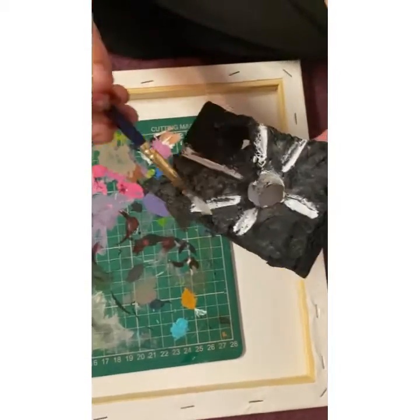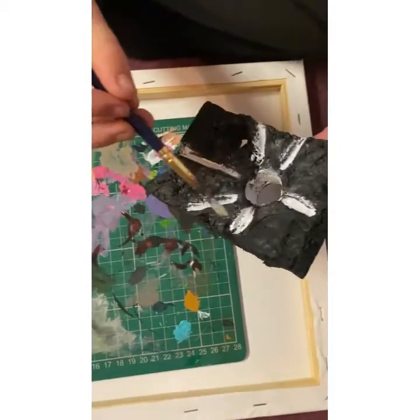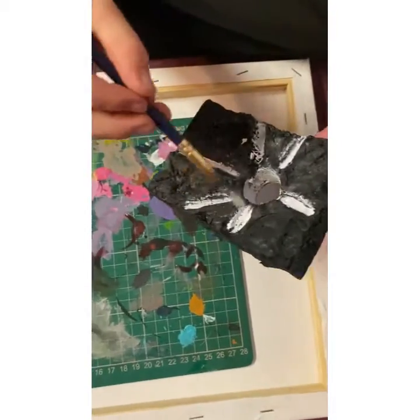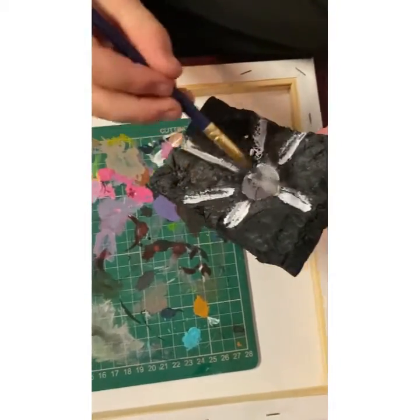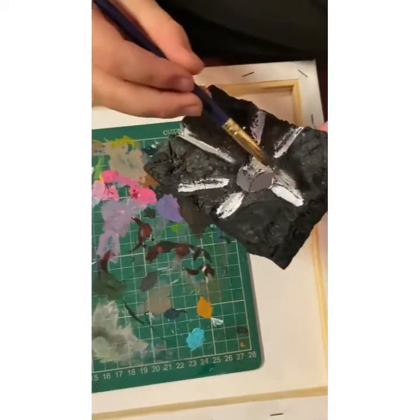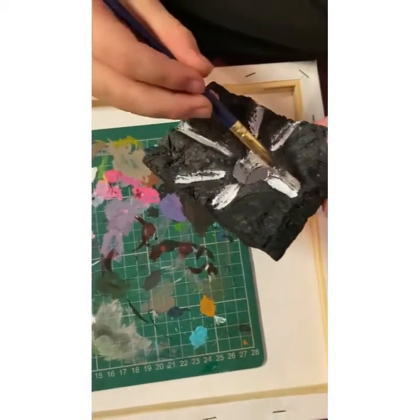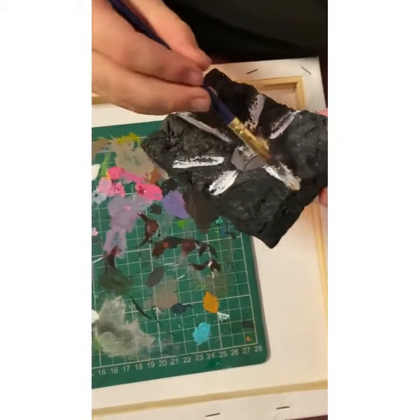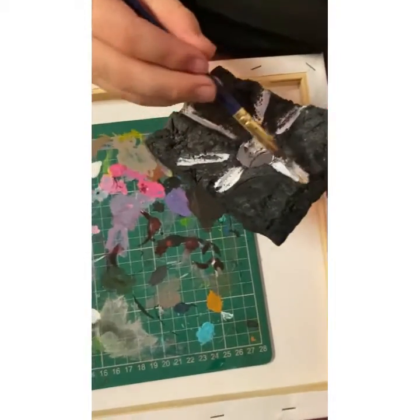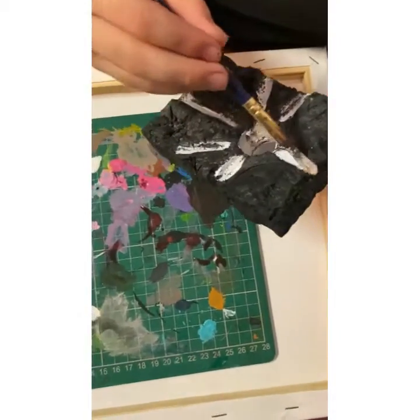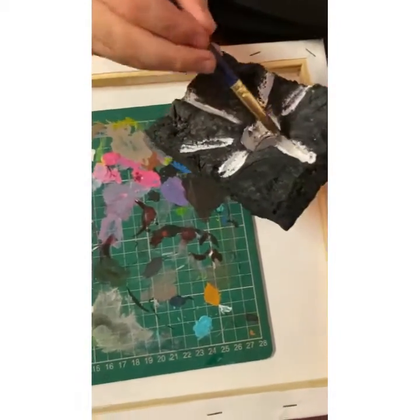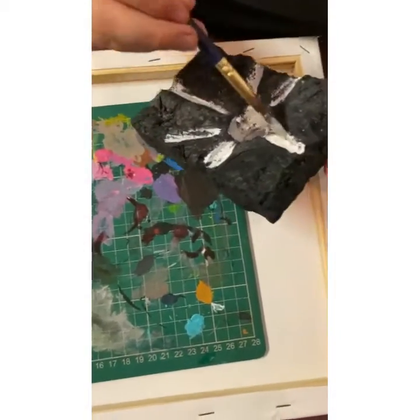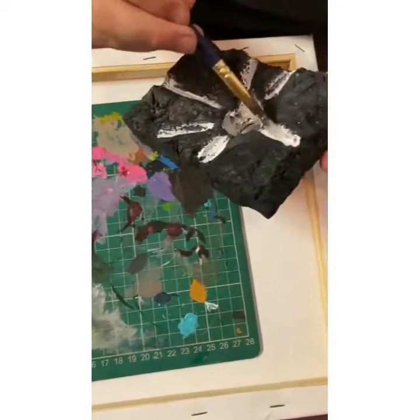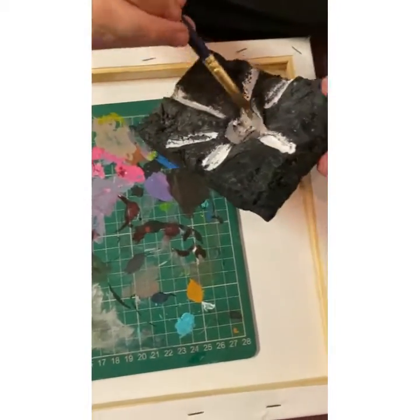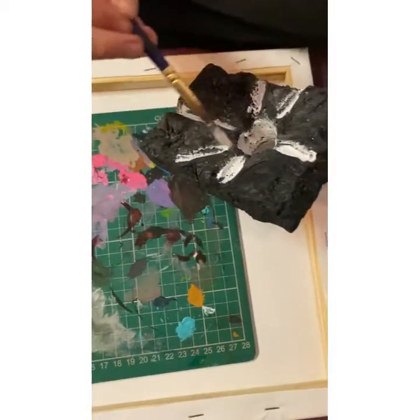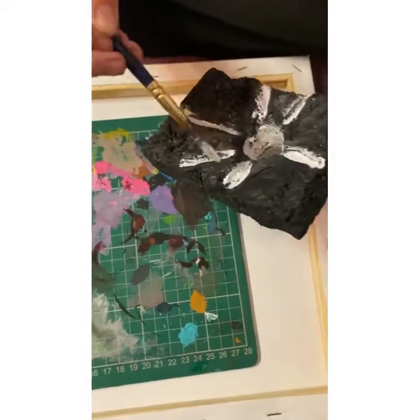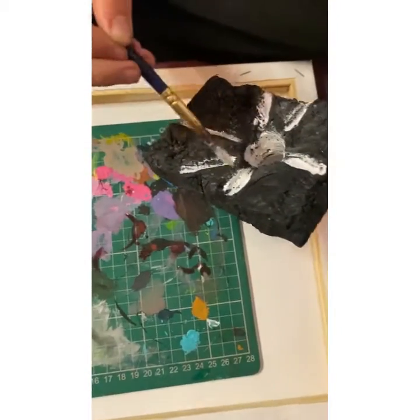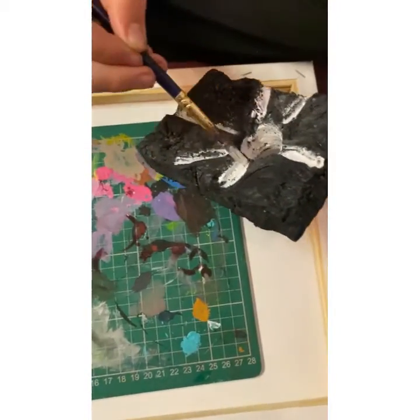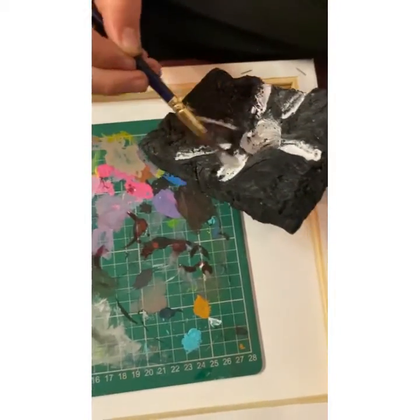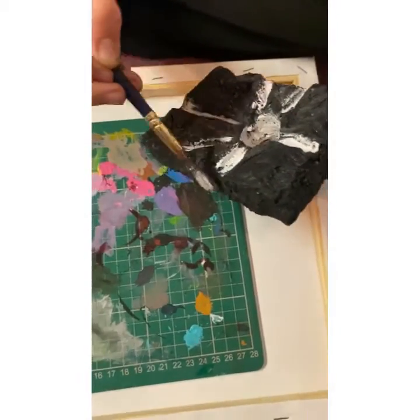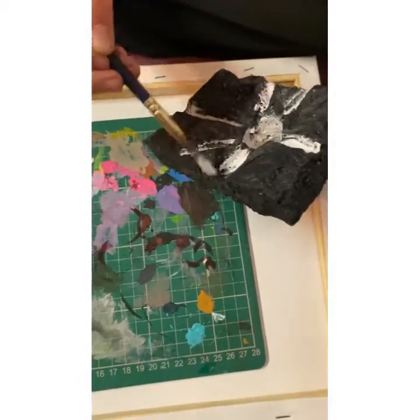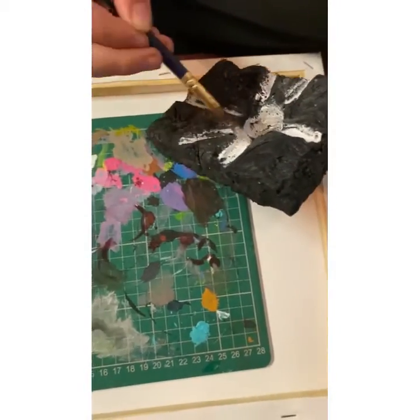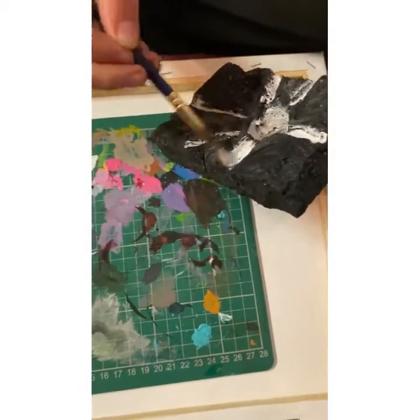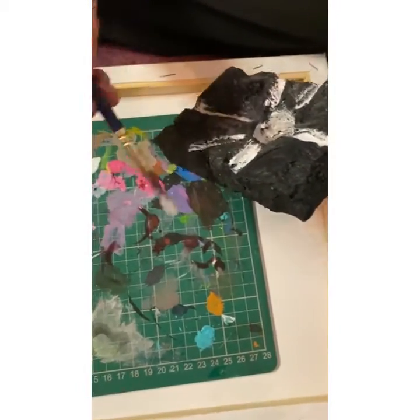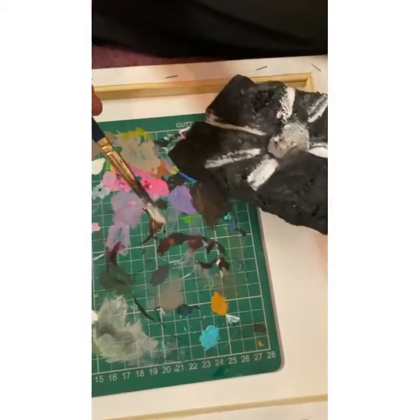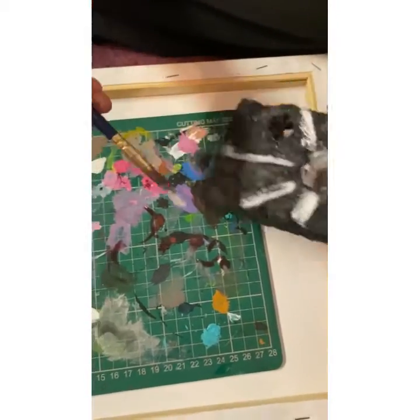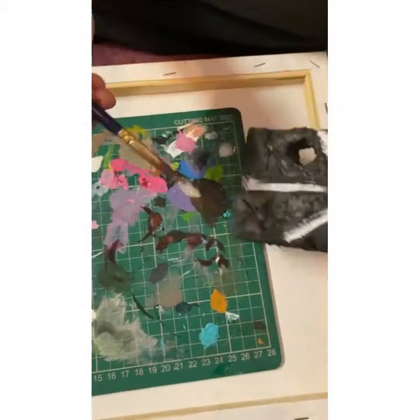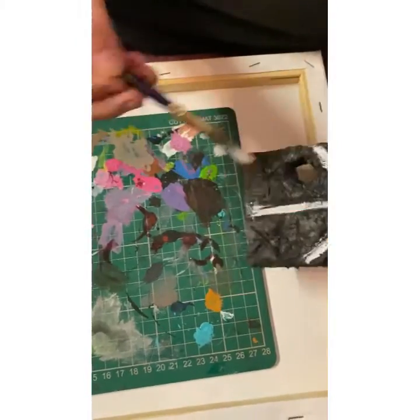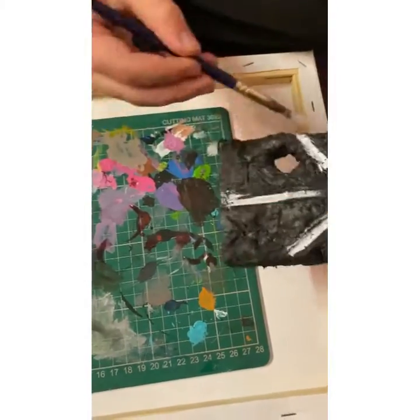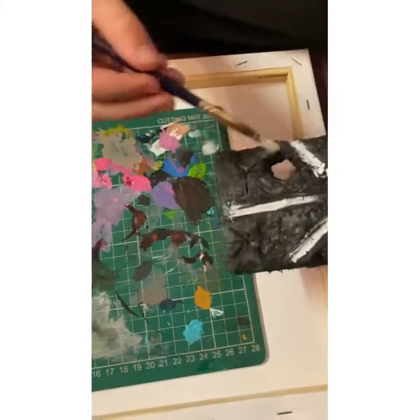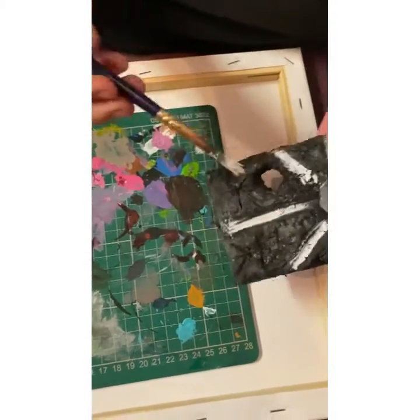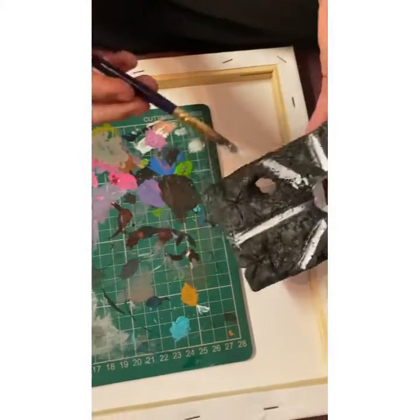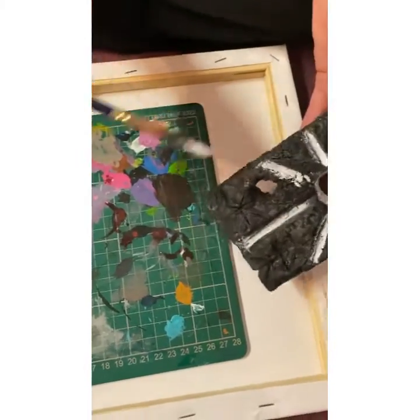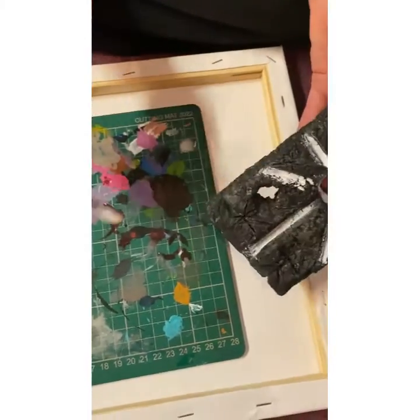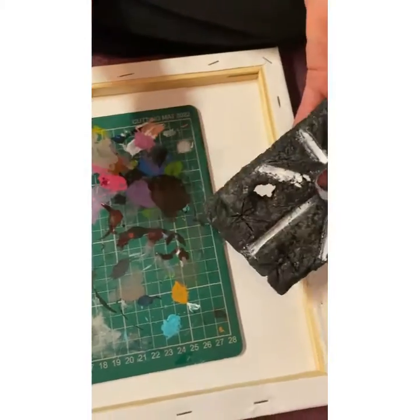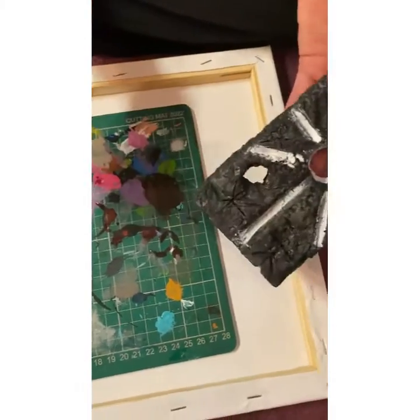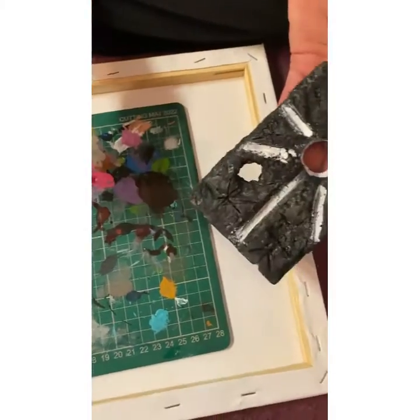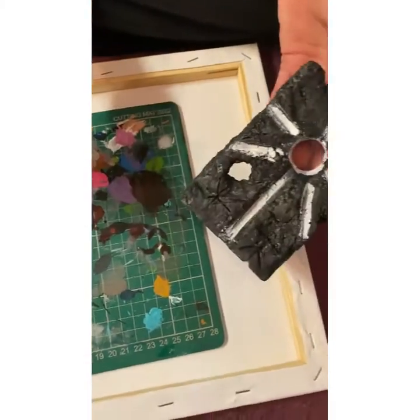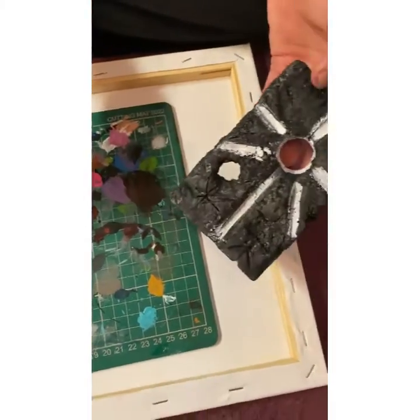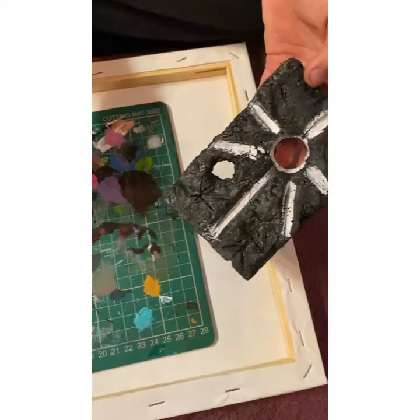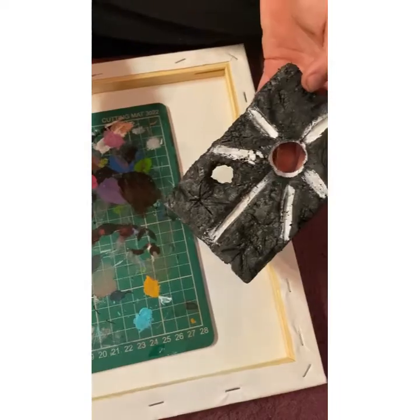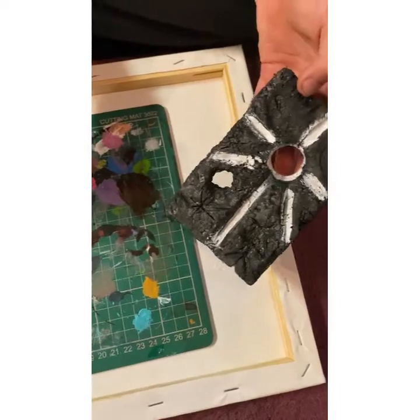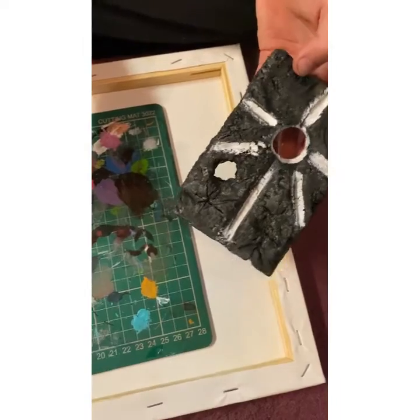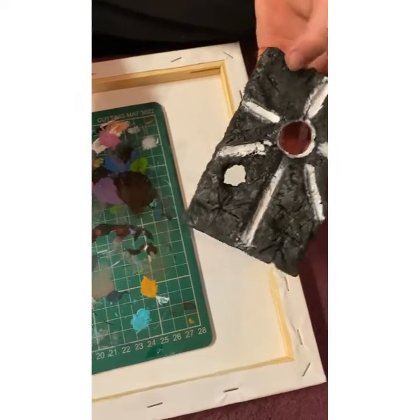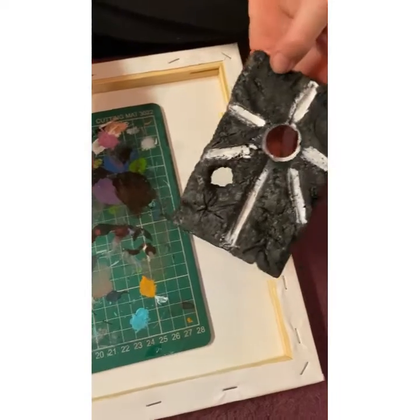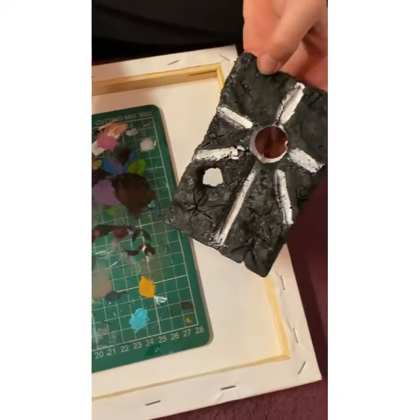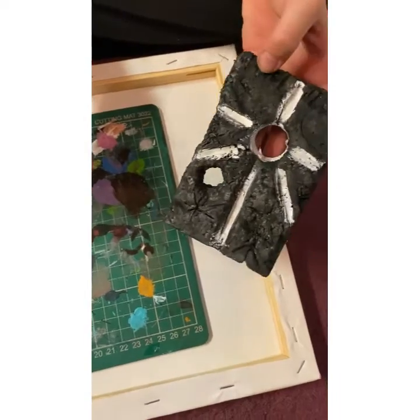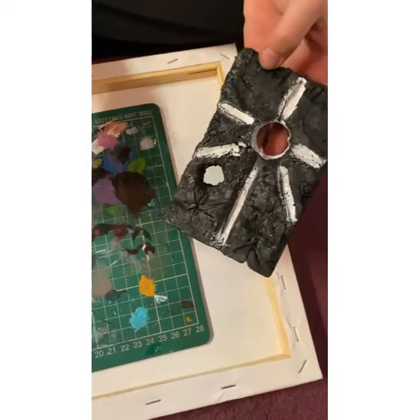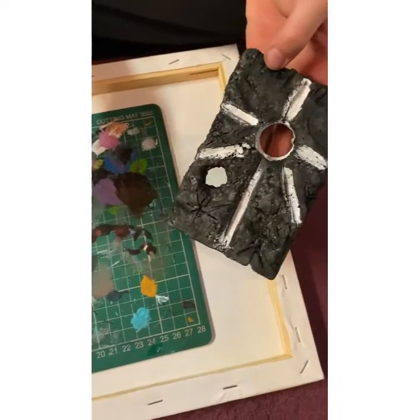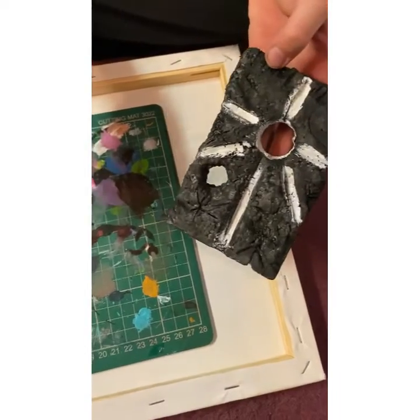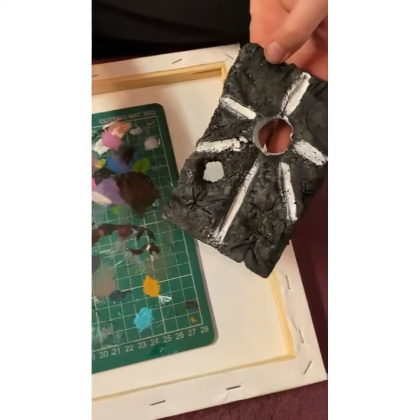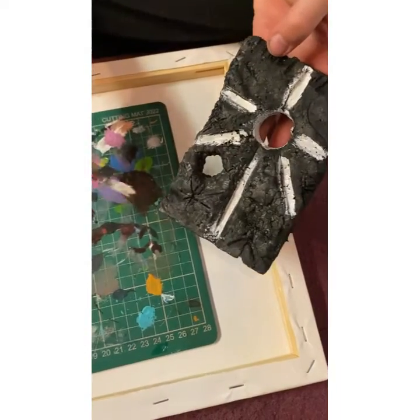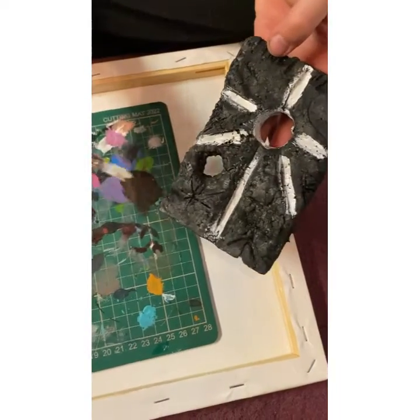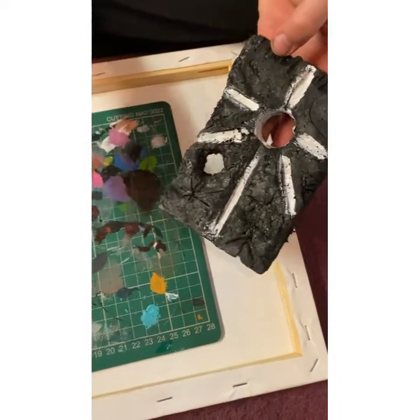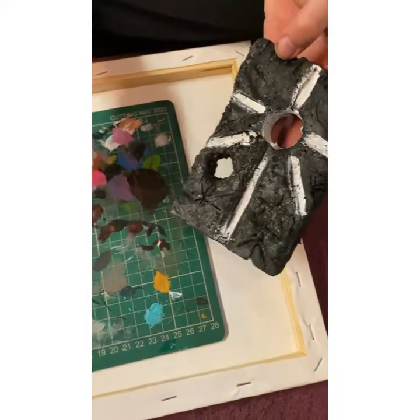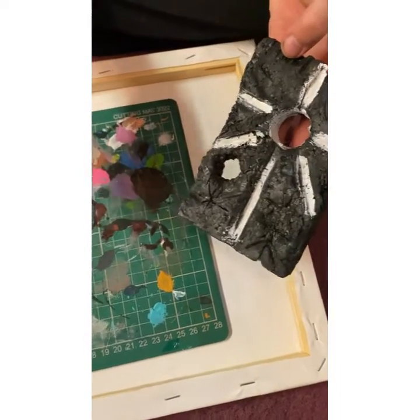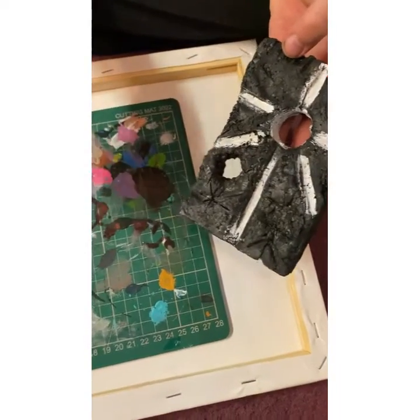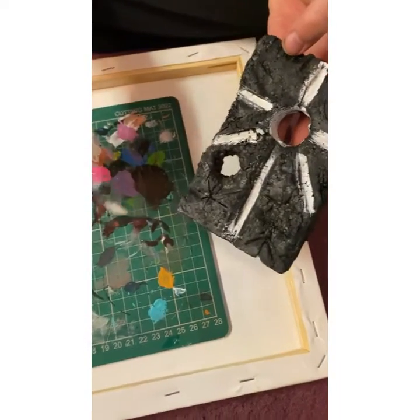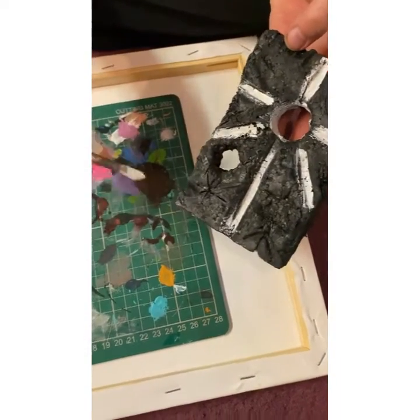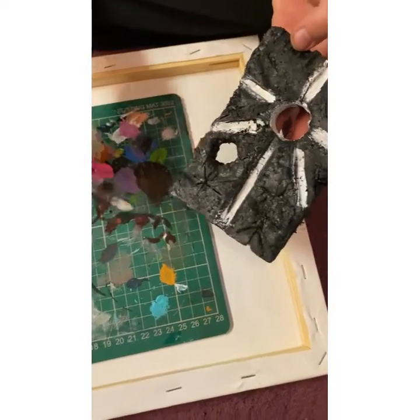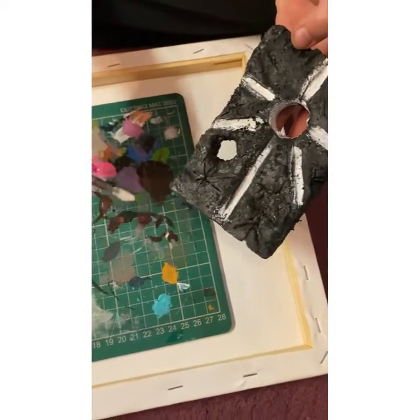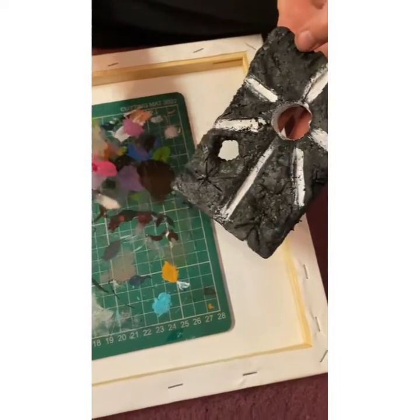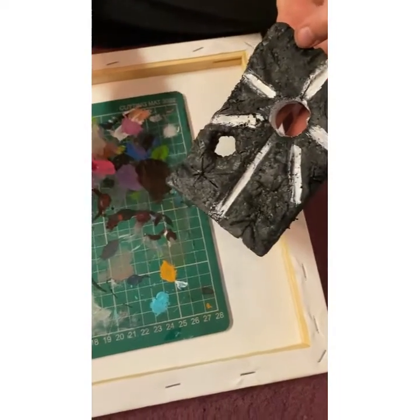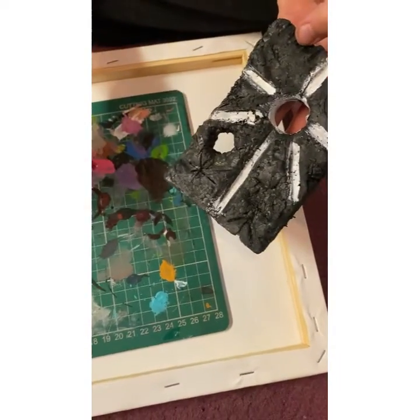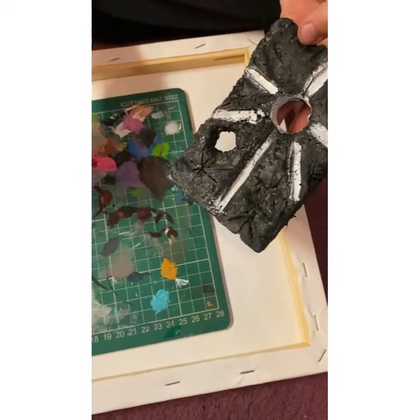Now, after the white, the white acts like a base coat basically and it gives a really good effect.